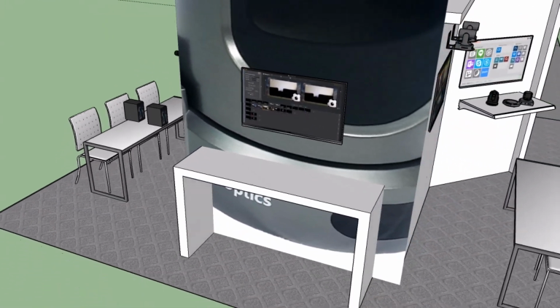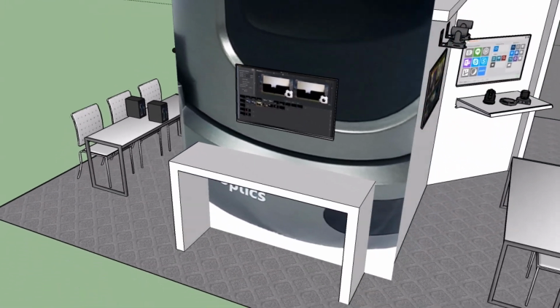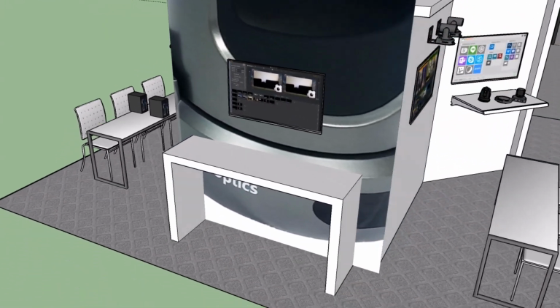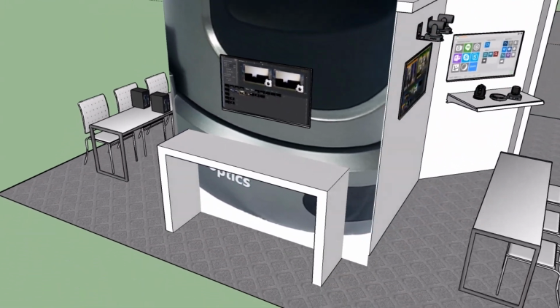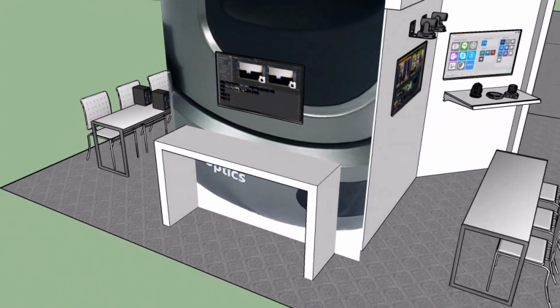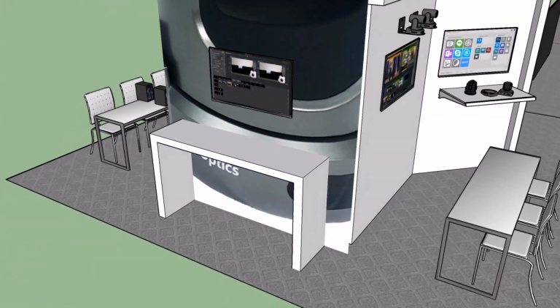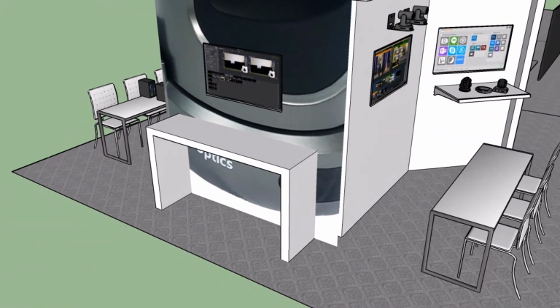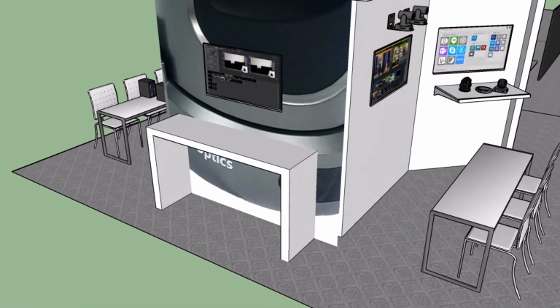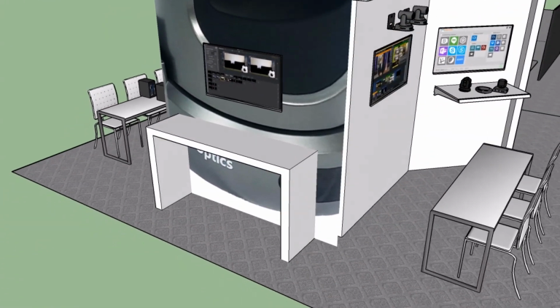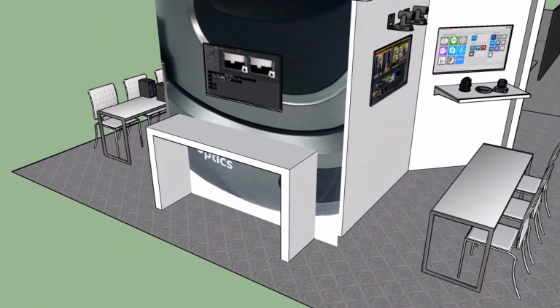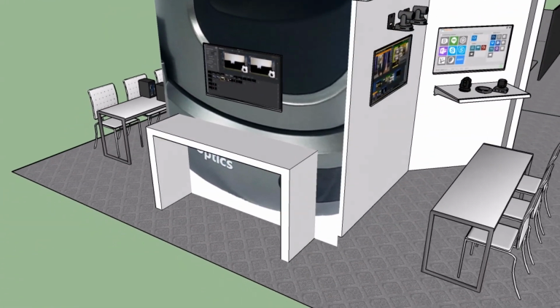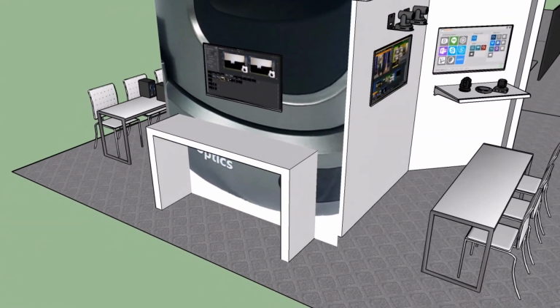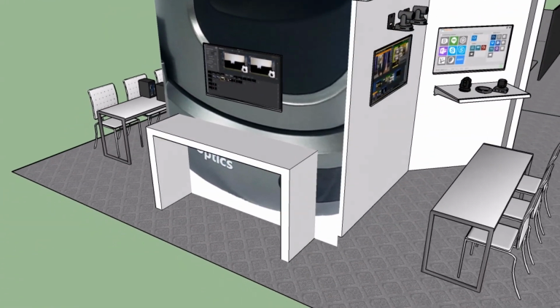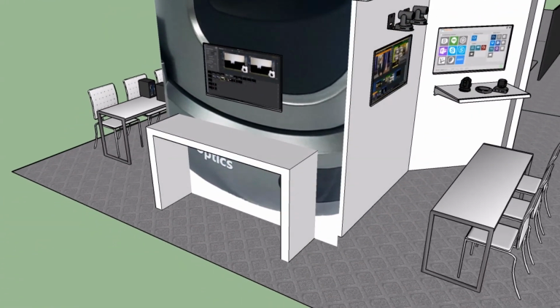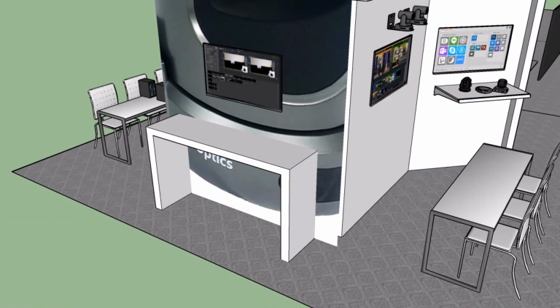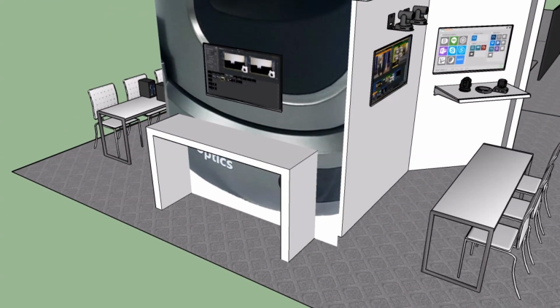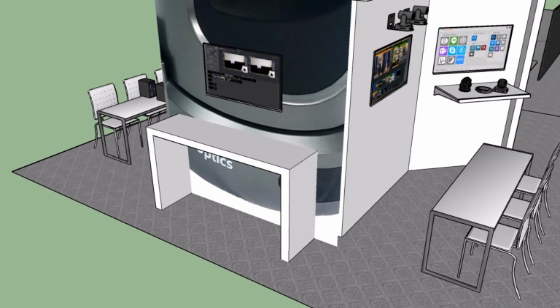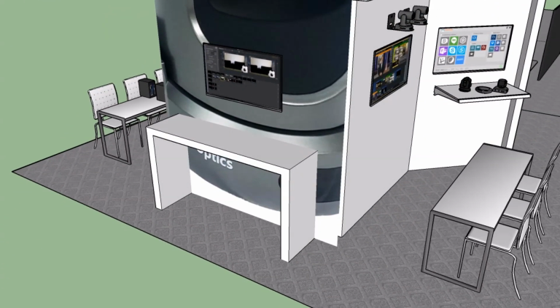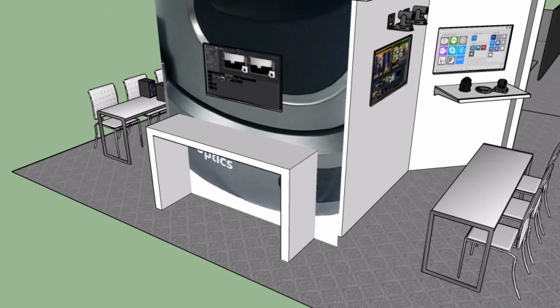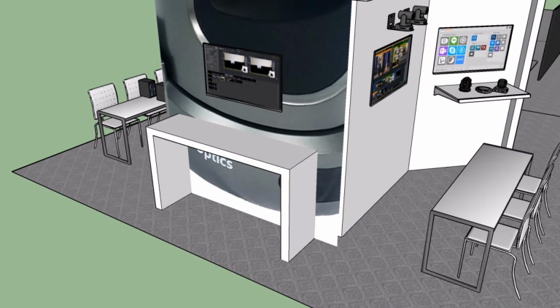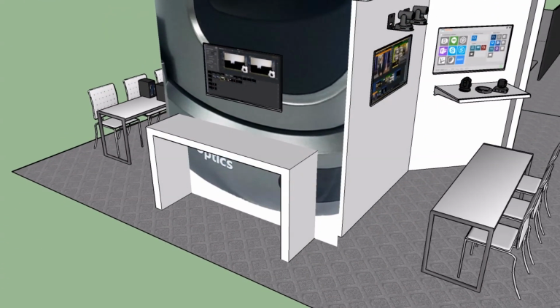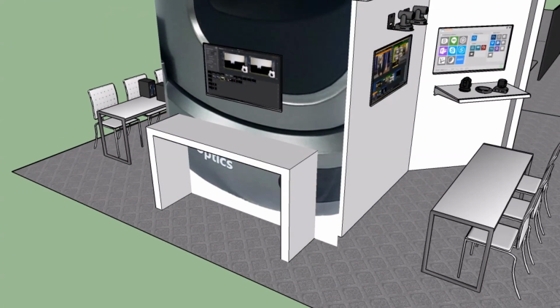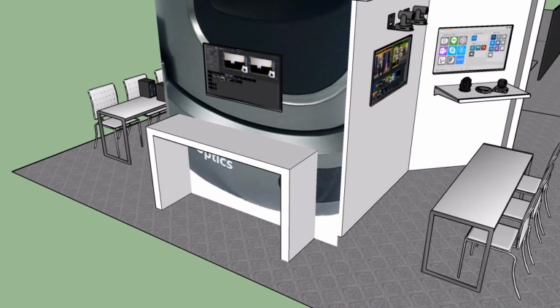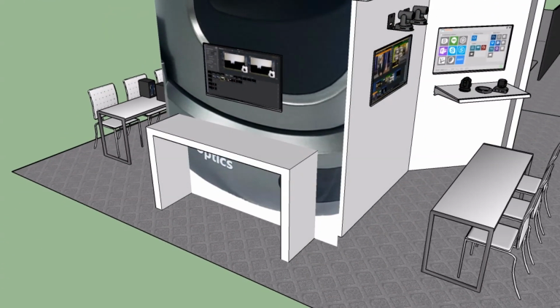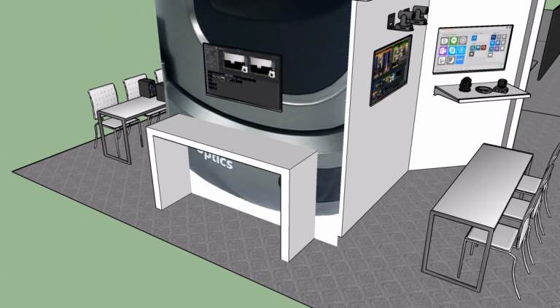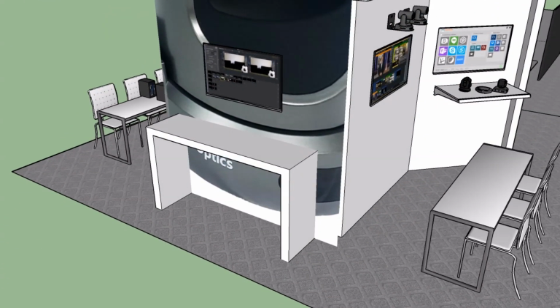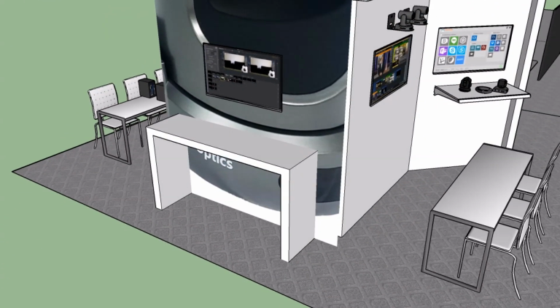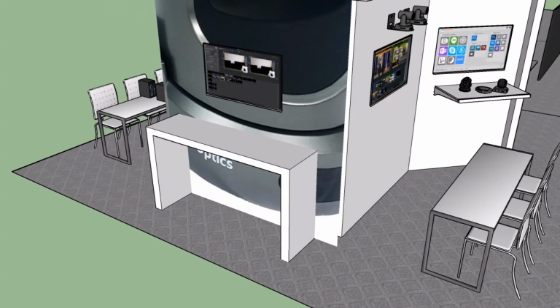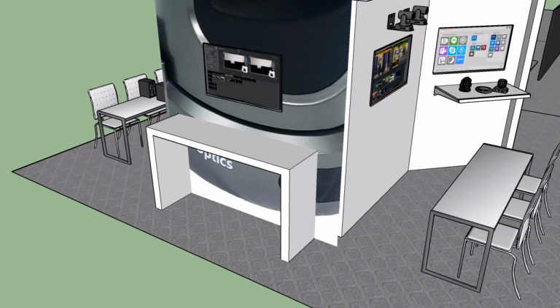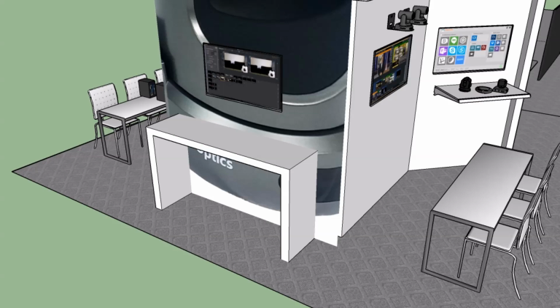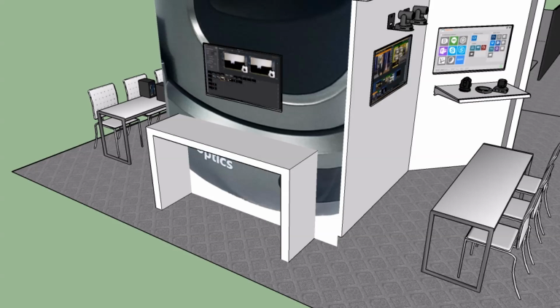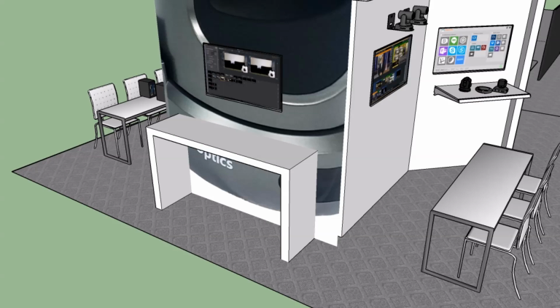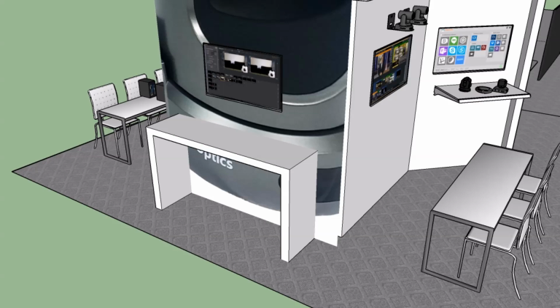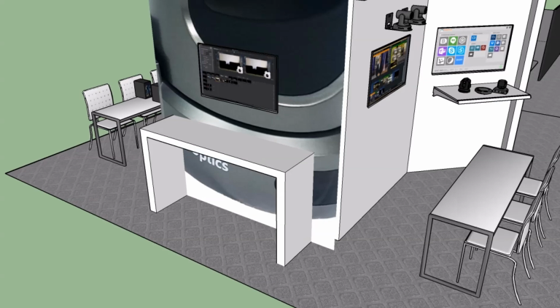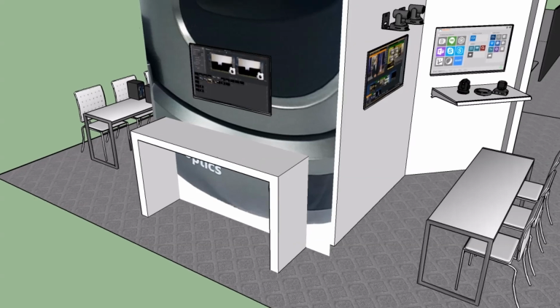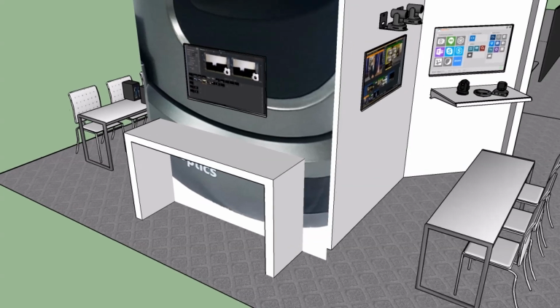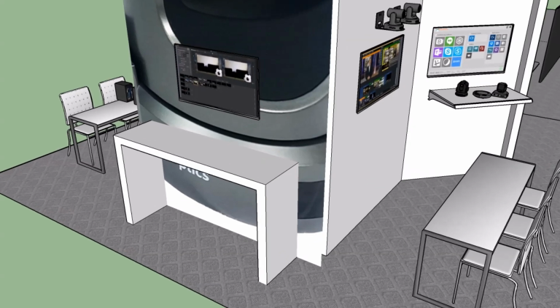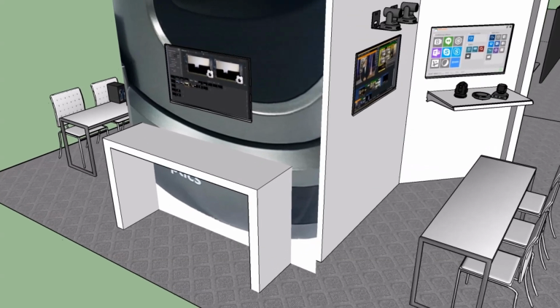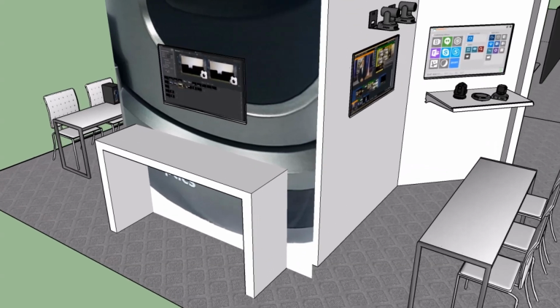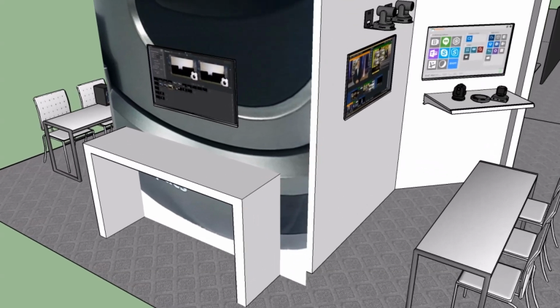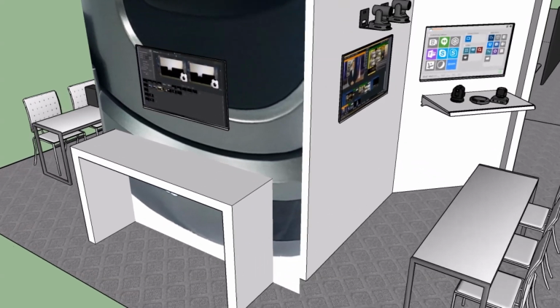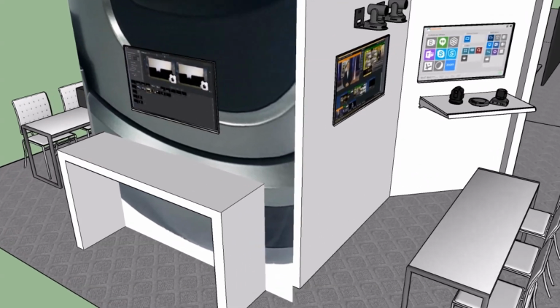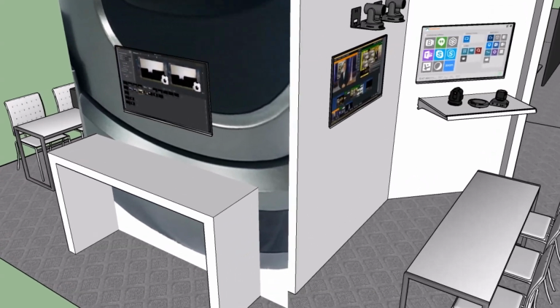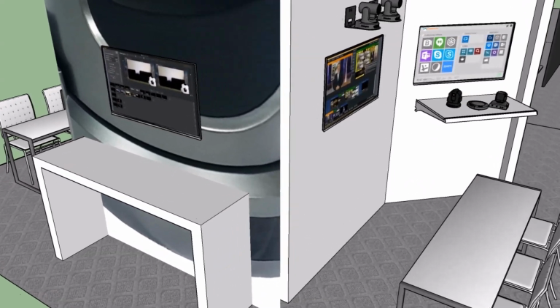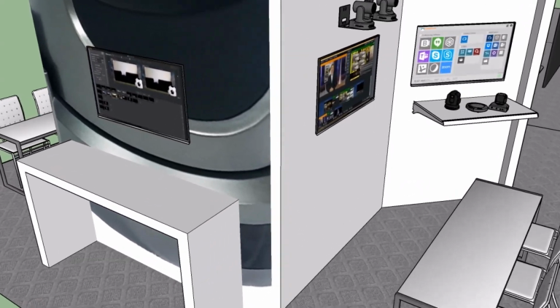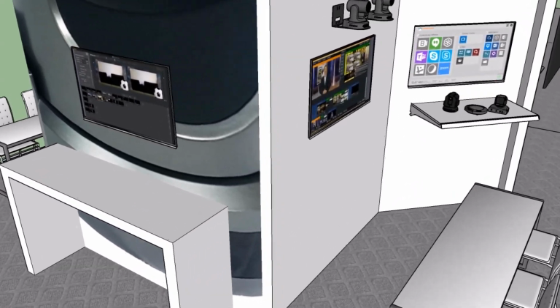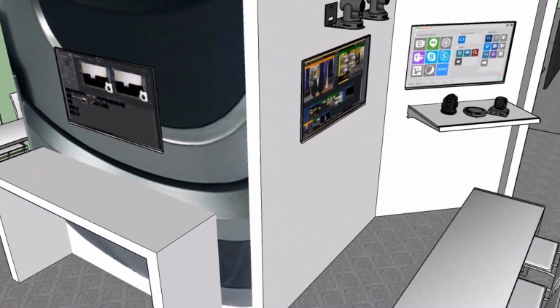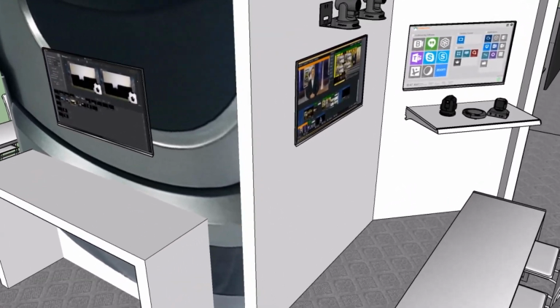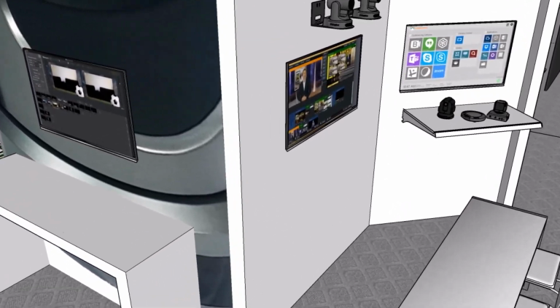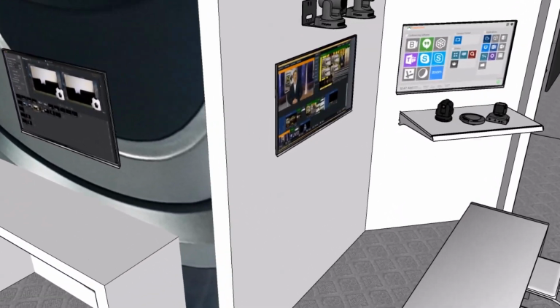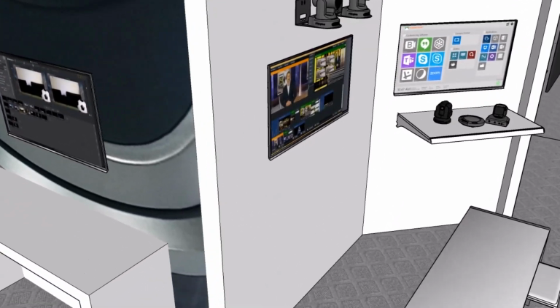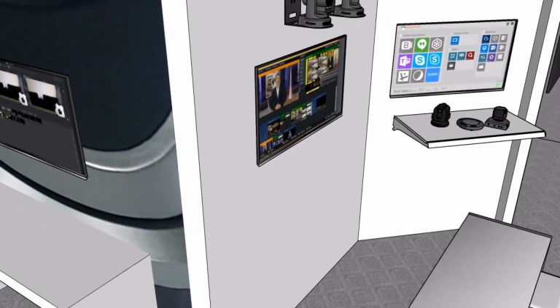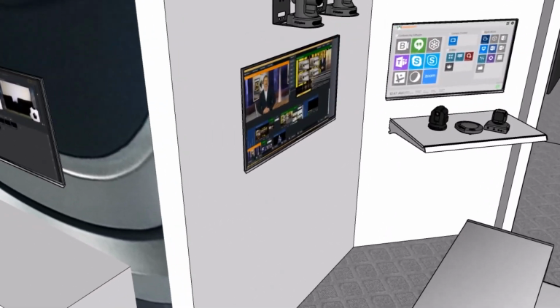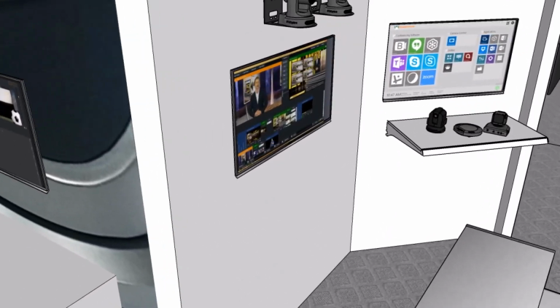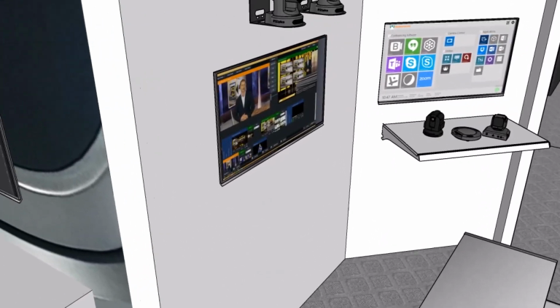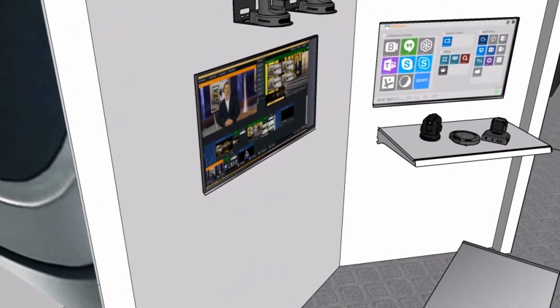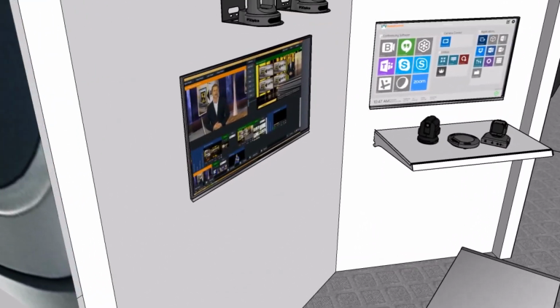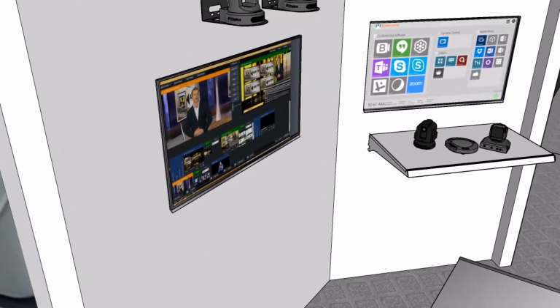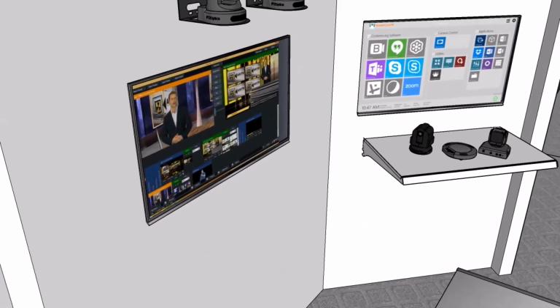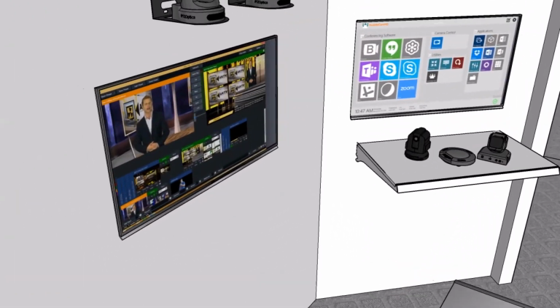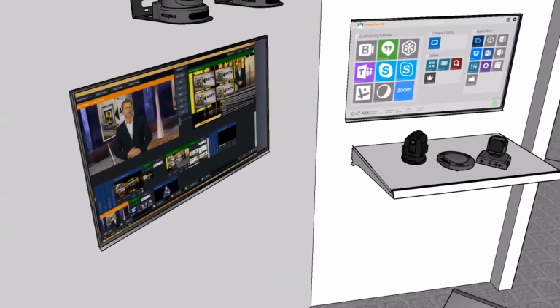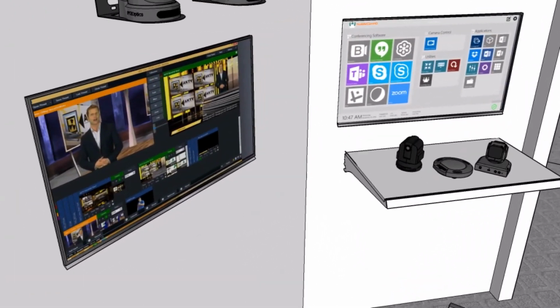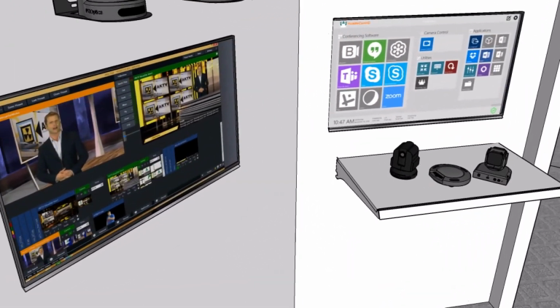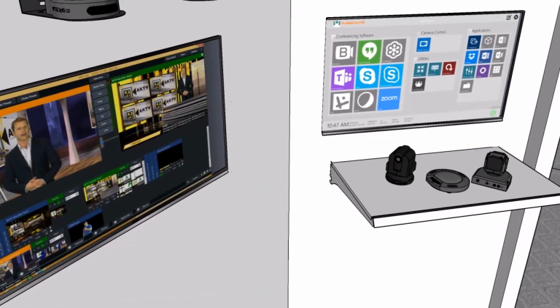This is a use case we're seeing in a lot of universities in their stadiums that have these large LED screens, but also in various corporate applications.